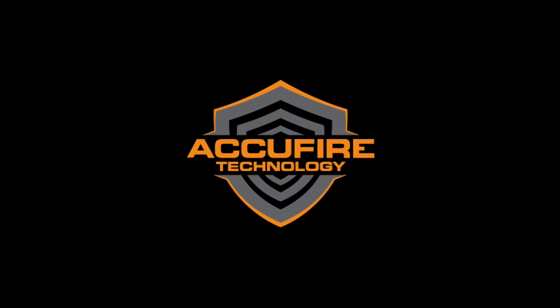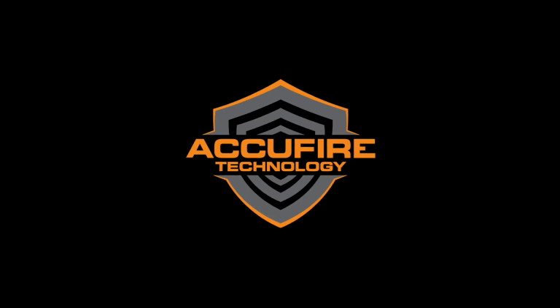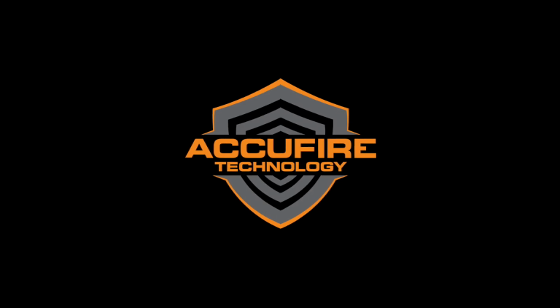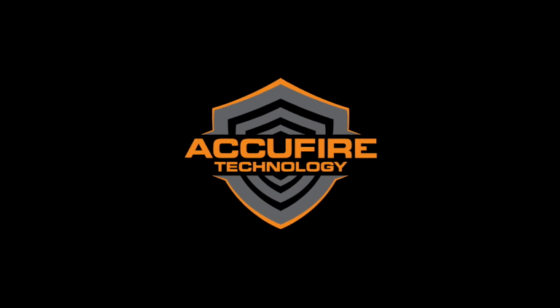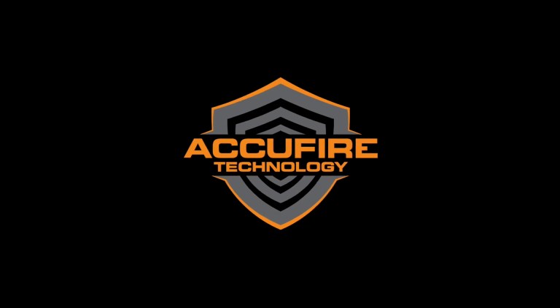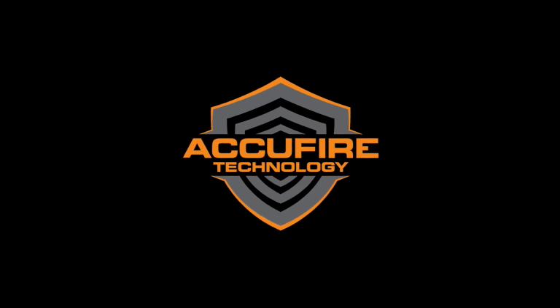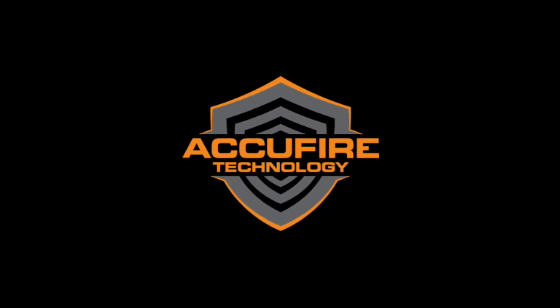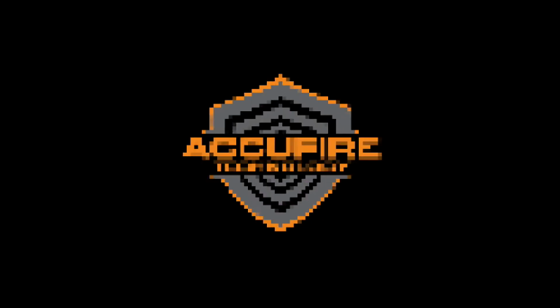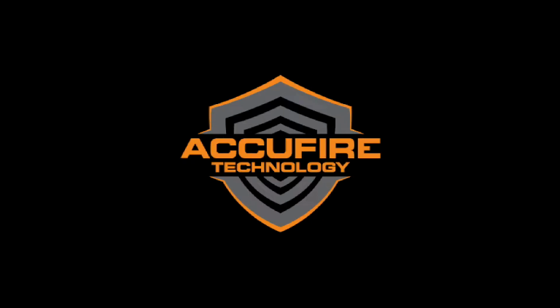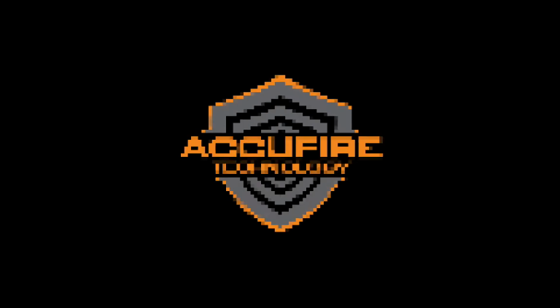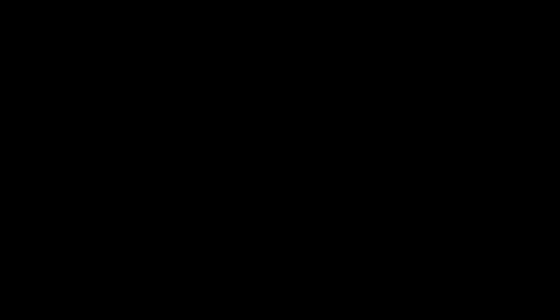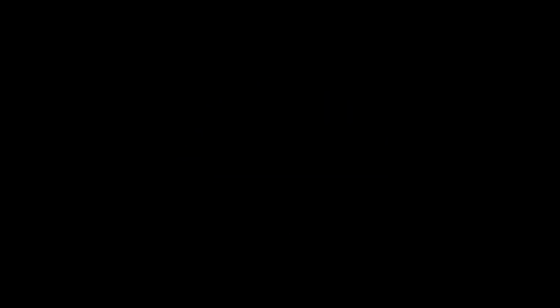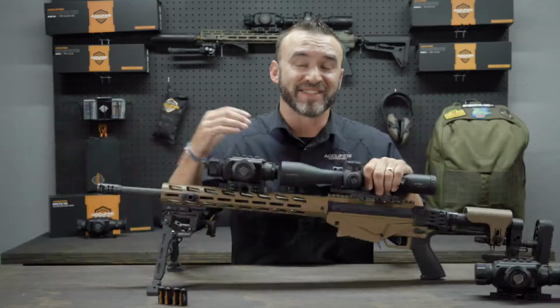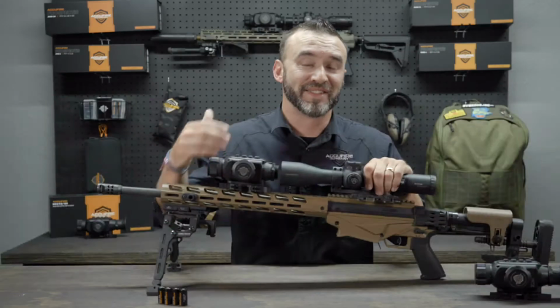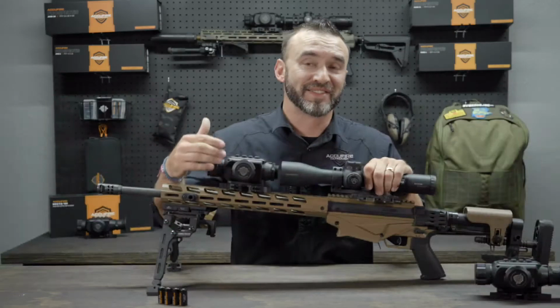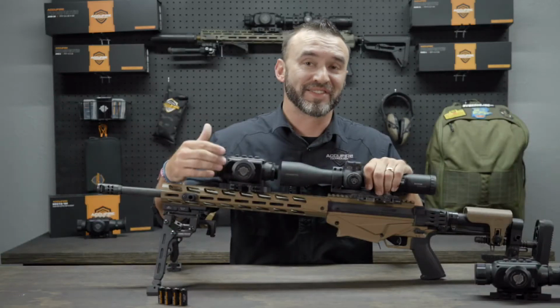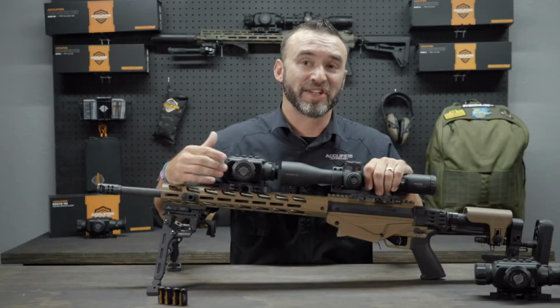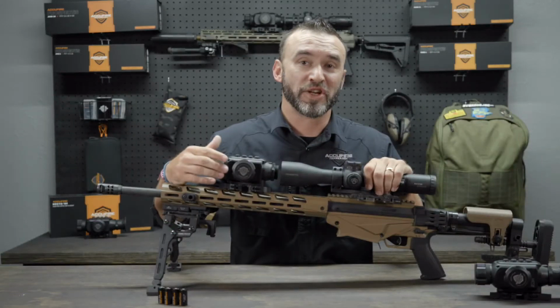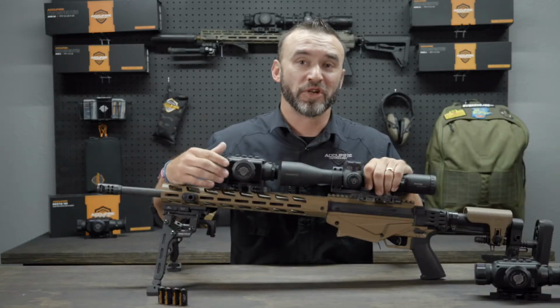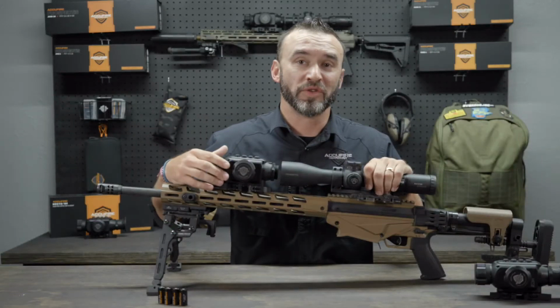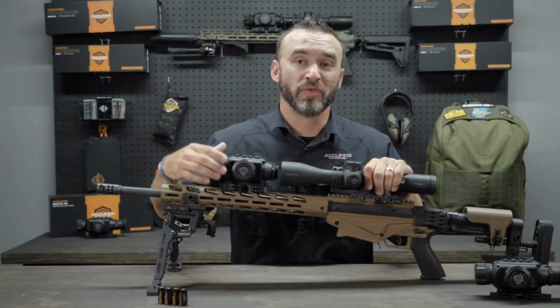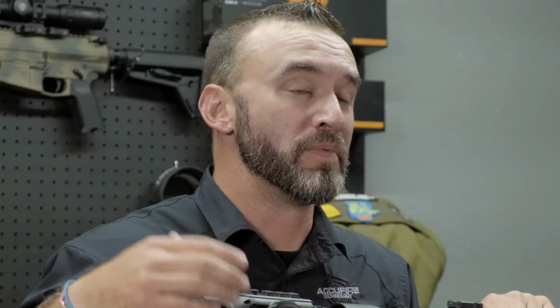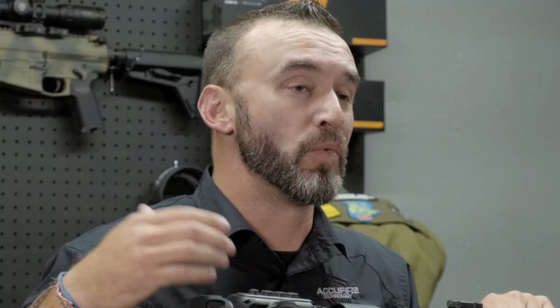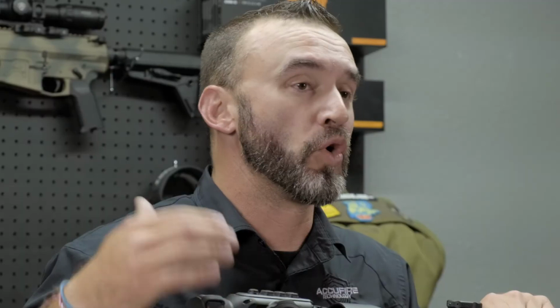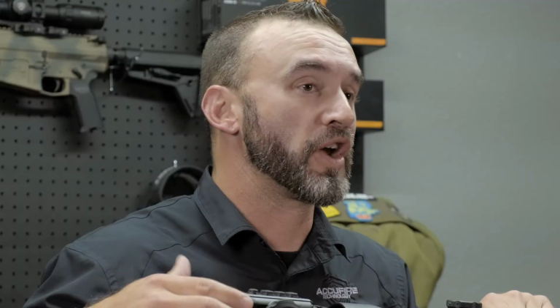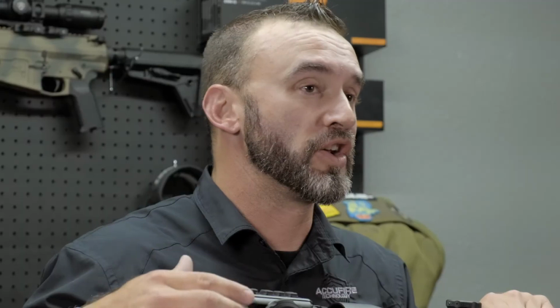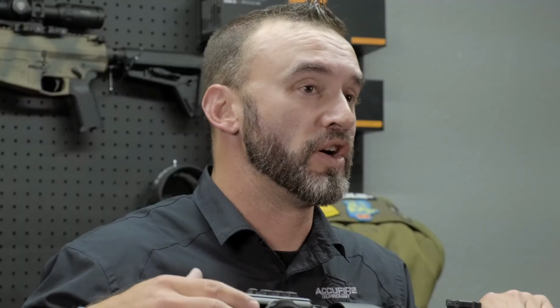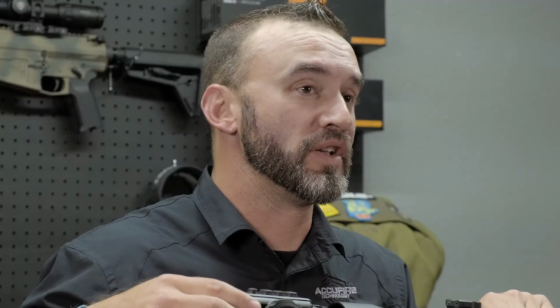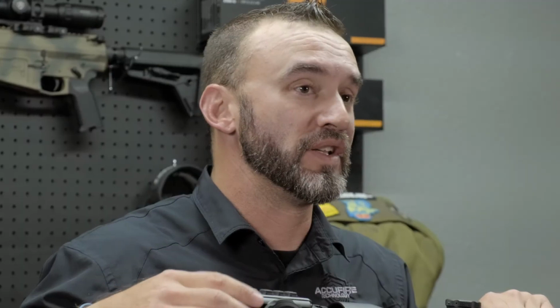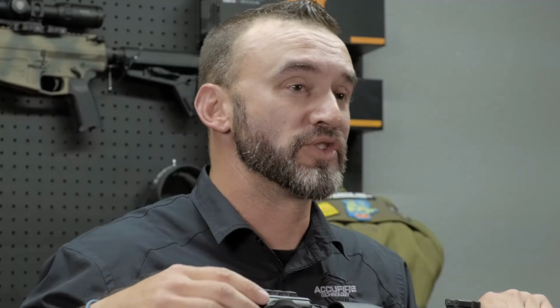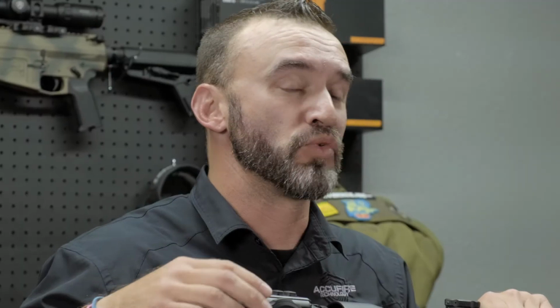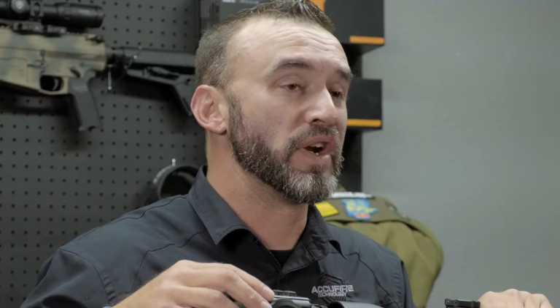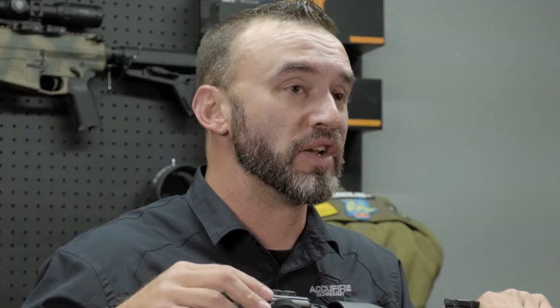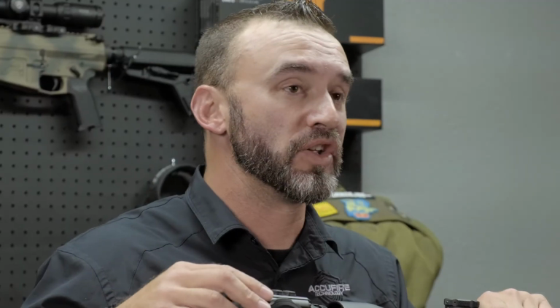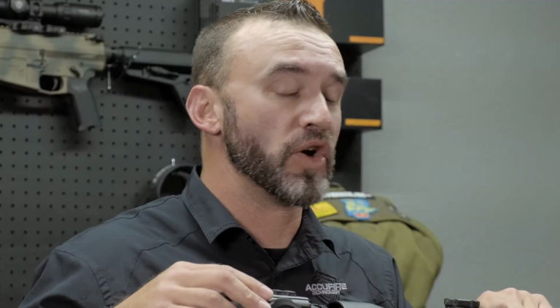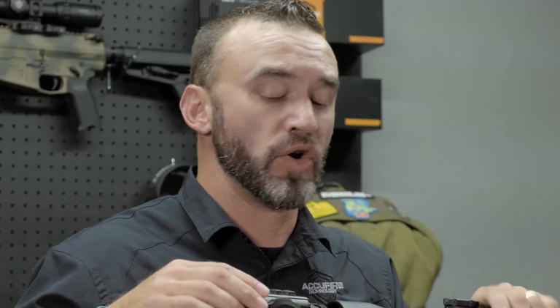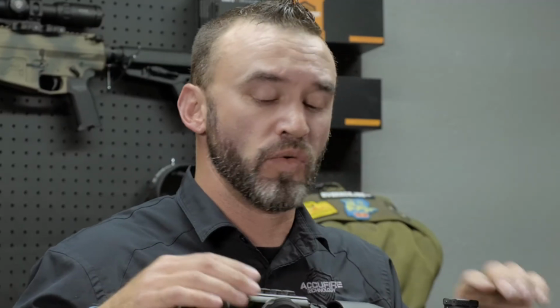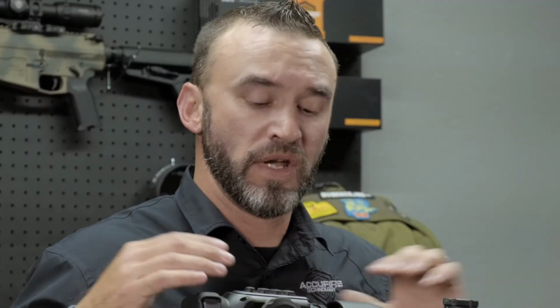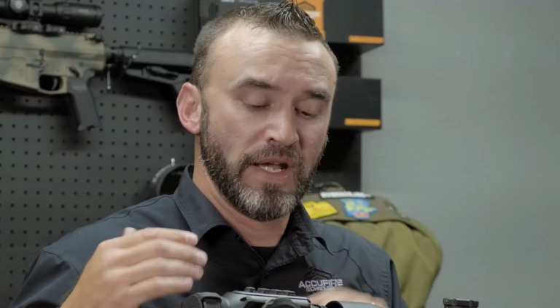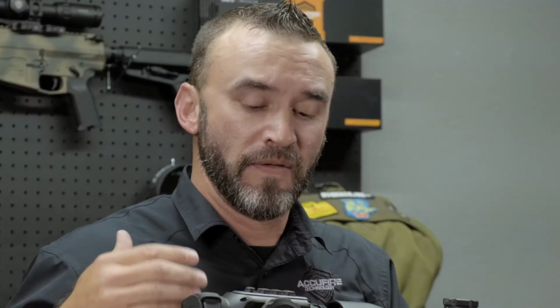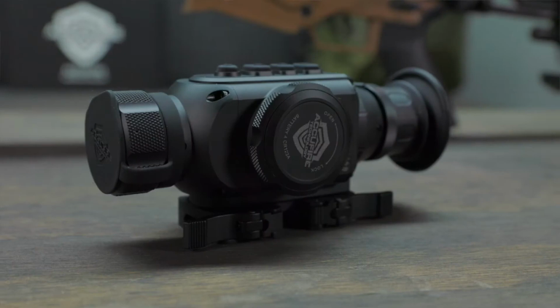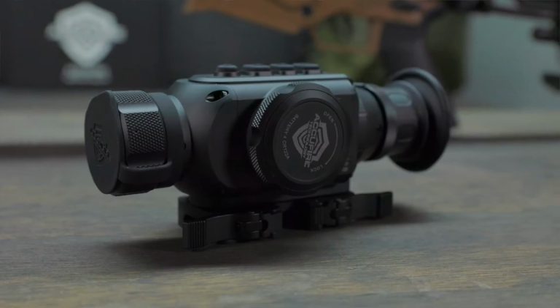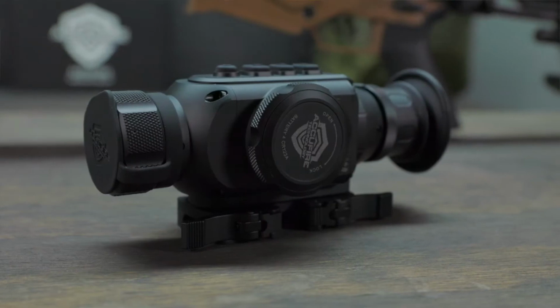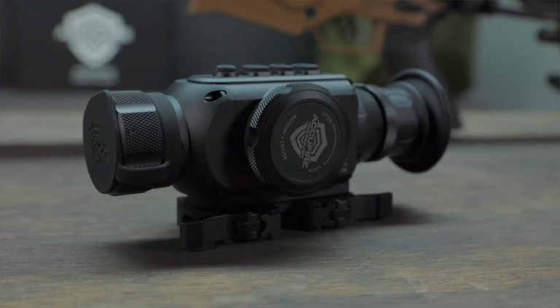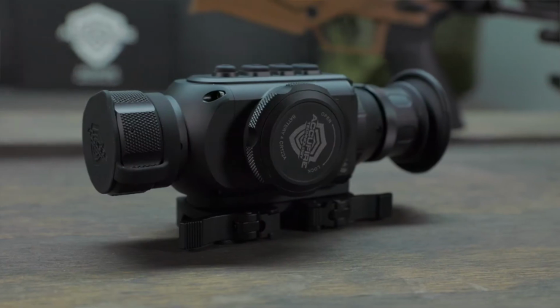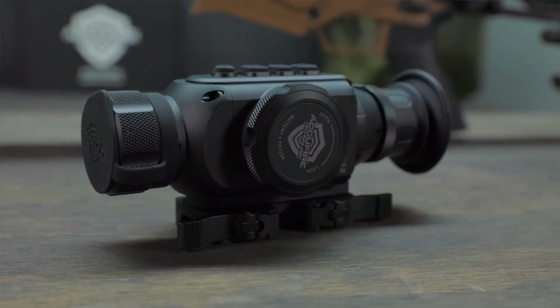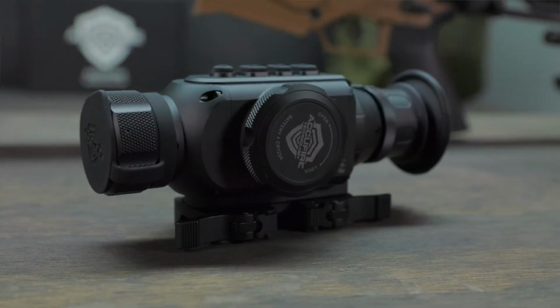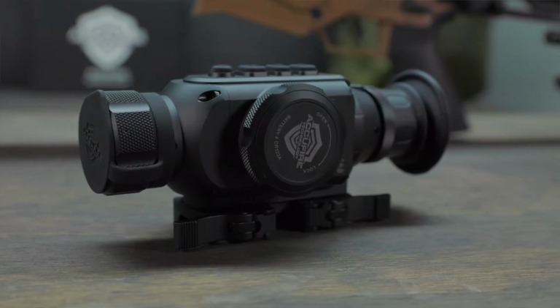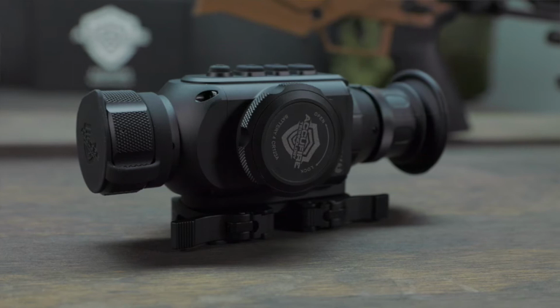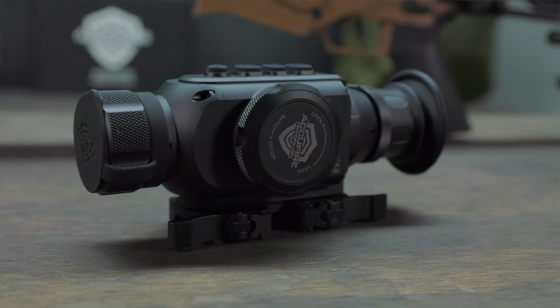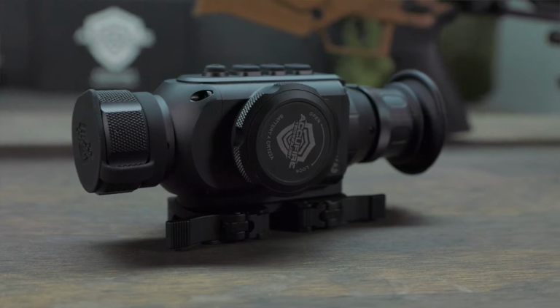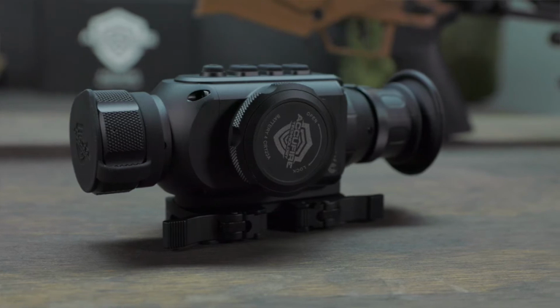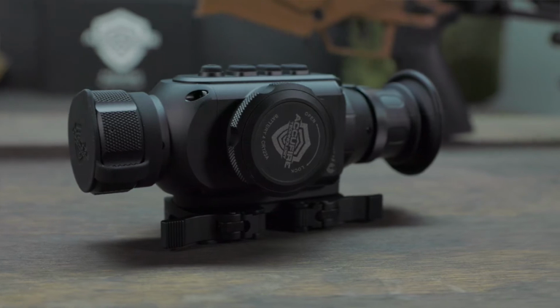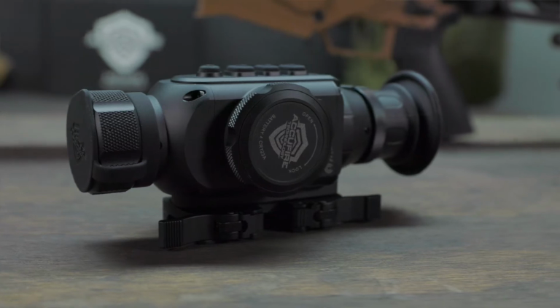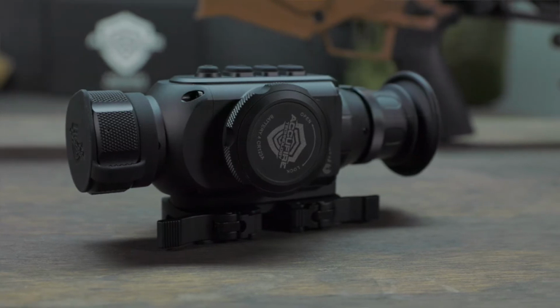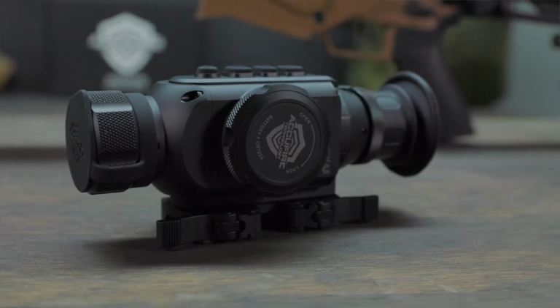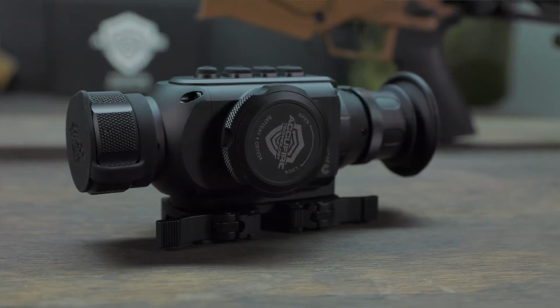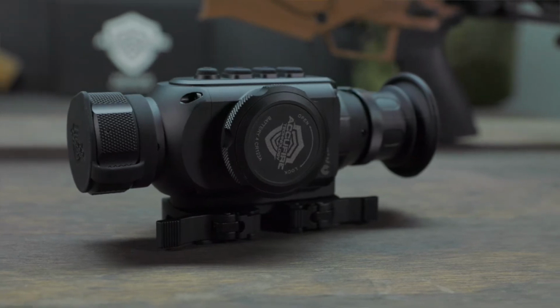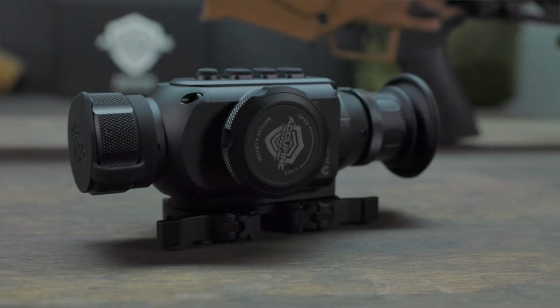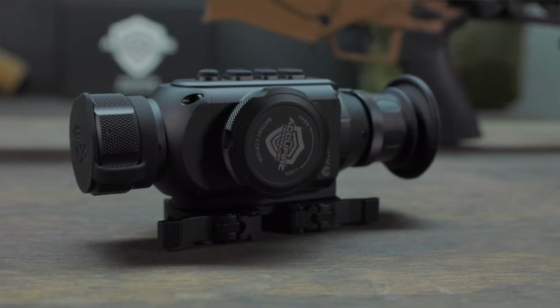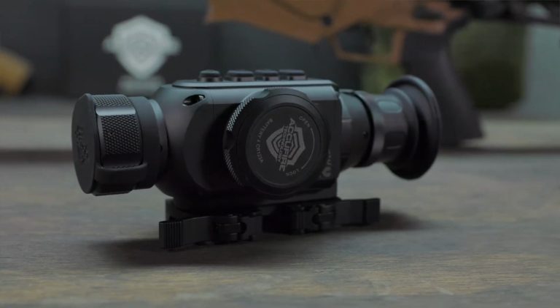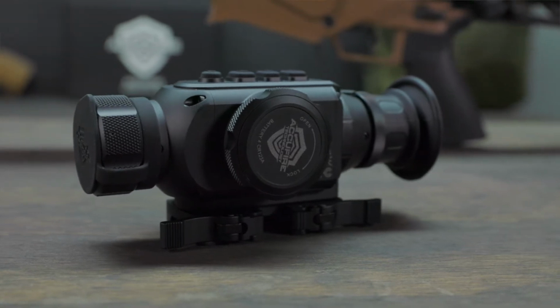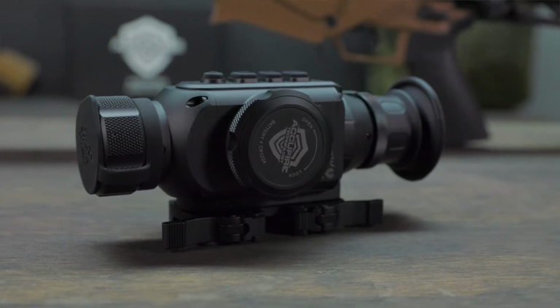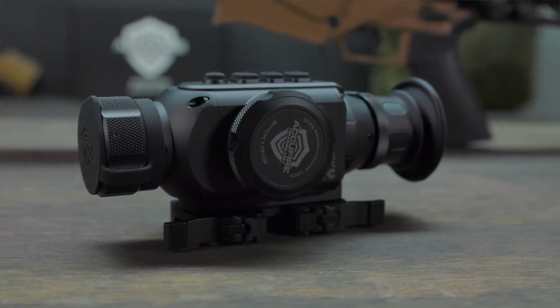The thermal is in. The Incendus is here. We've been working on it, it's ready to go. This is the AccuFire Incendus thermal clip-on.